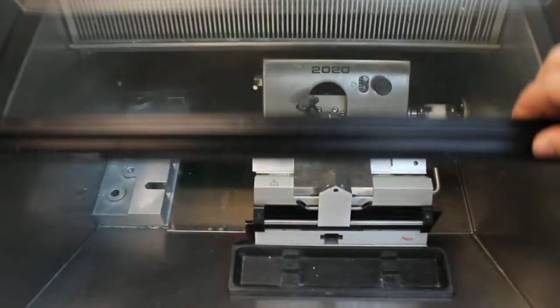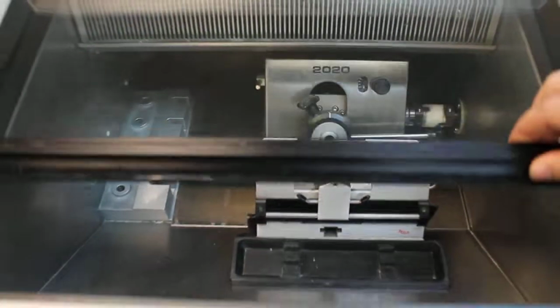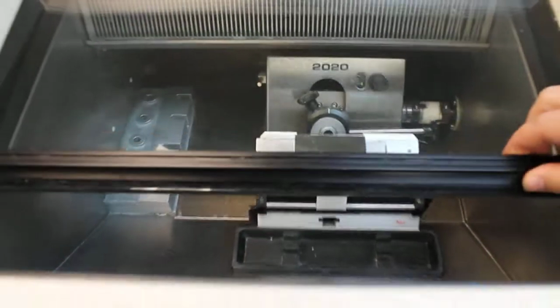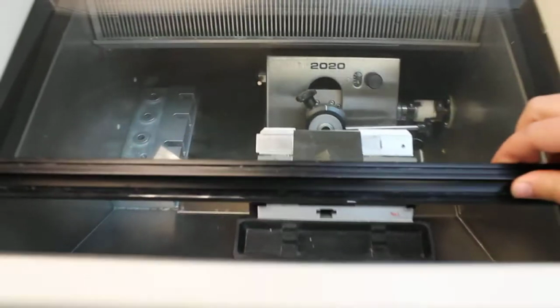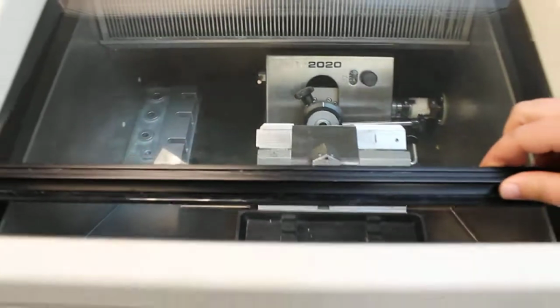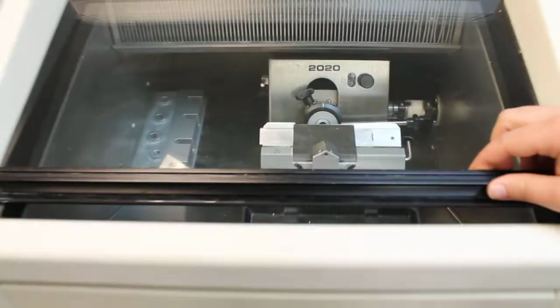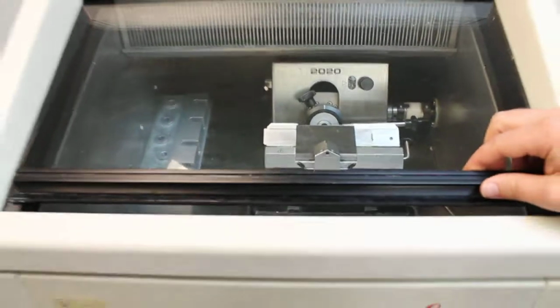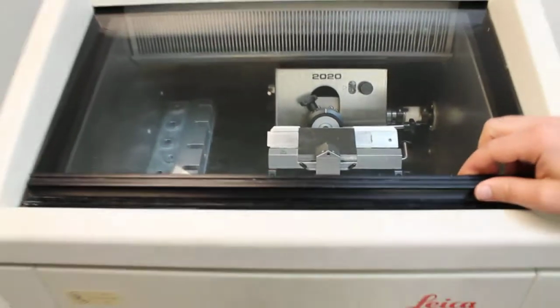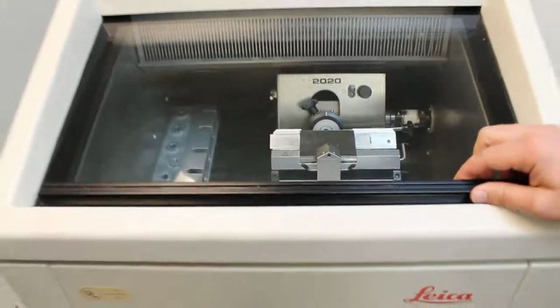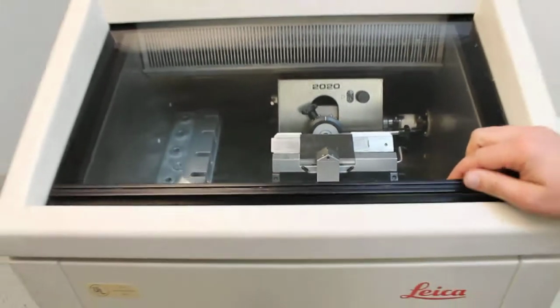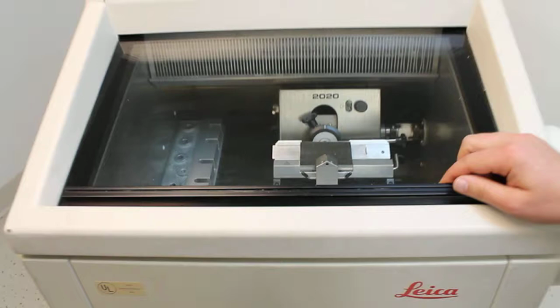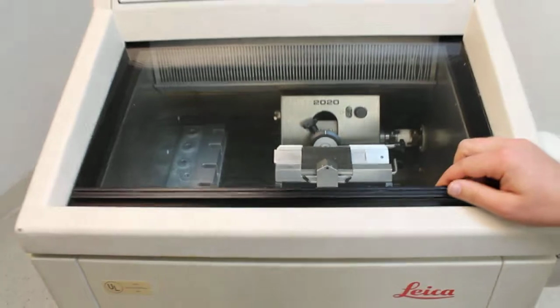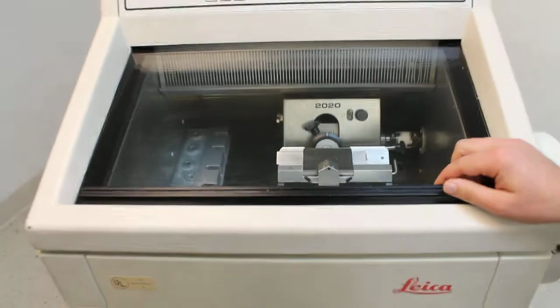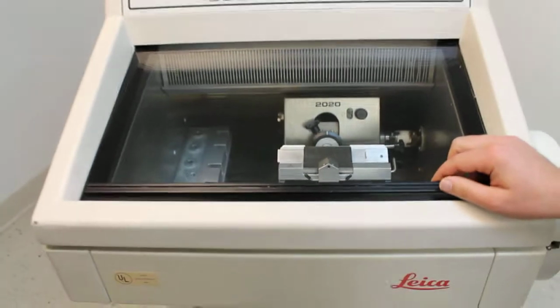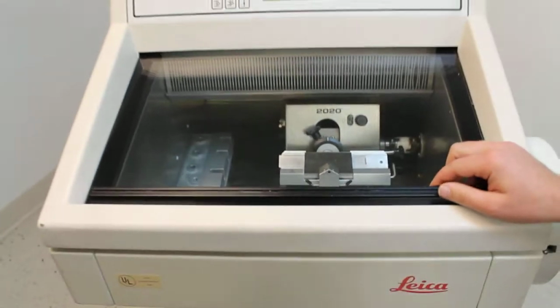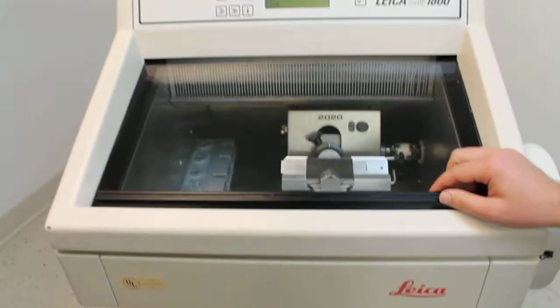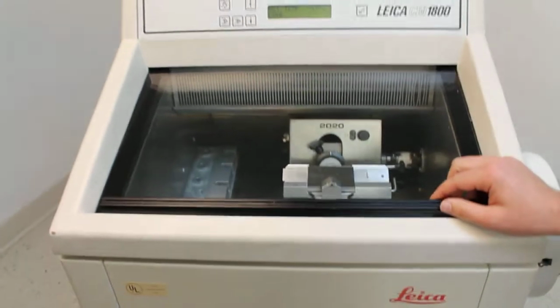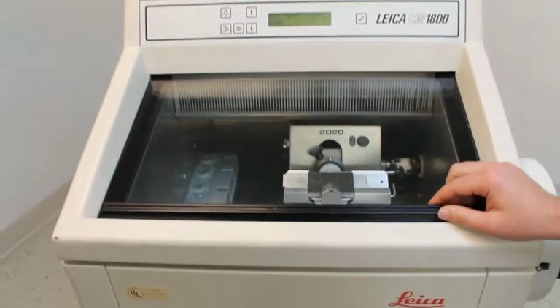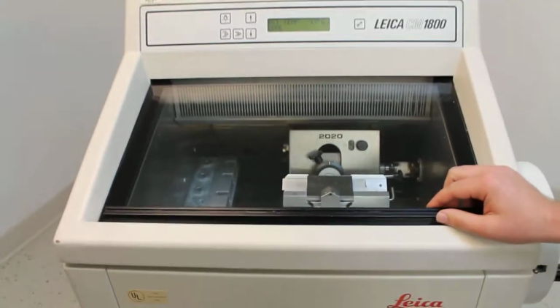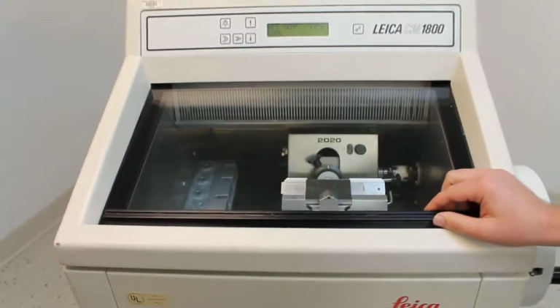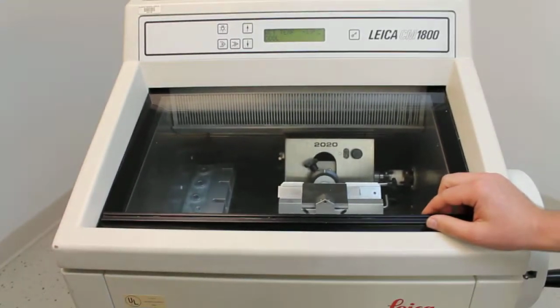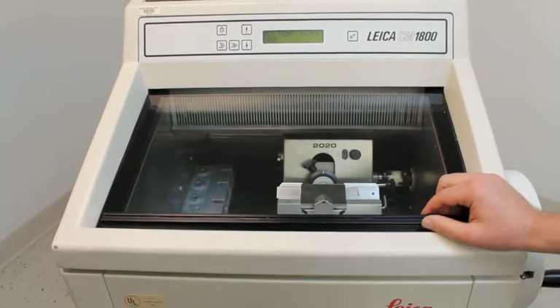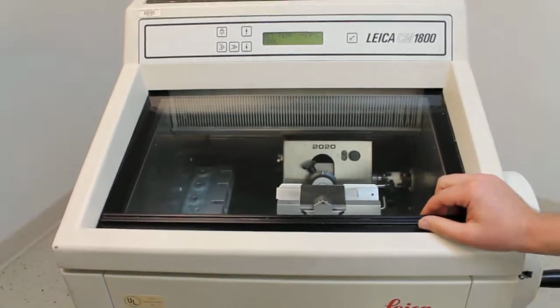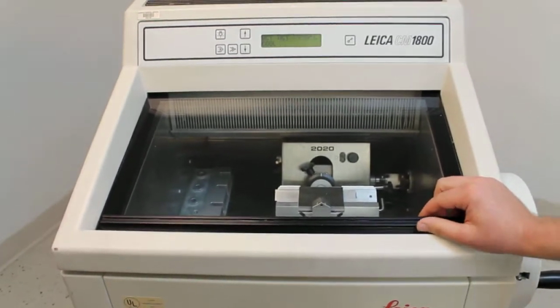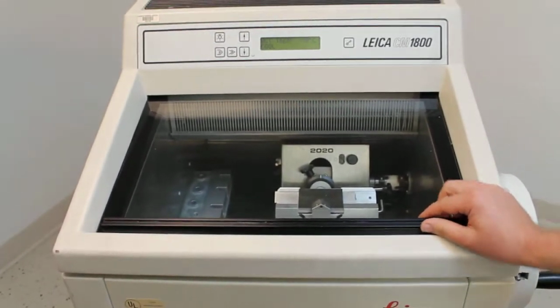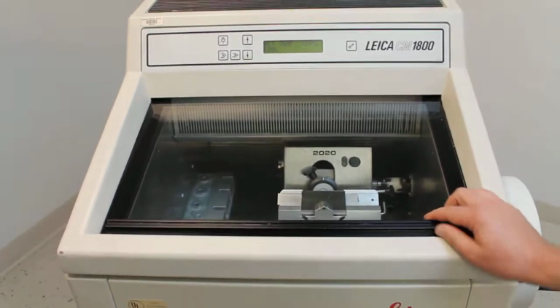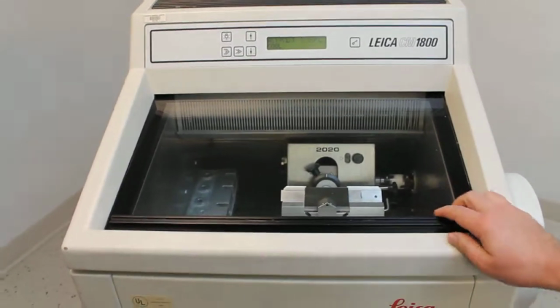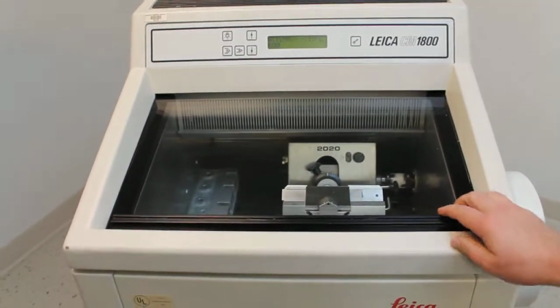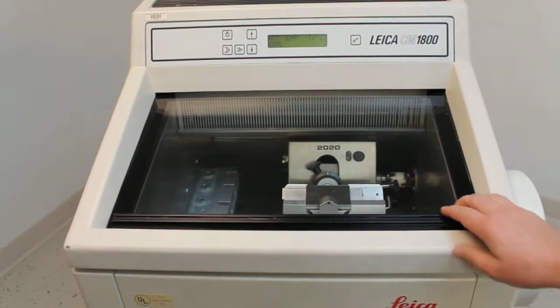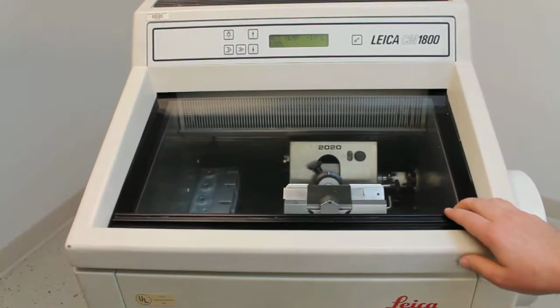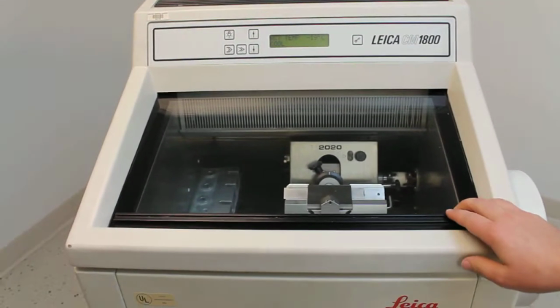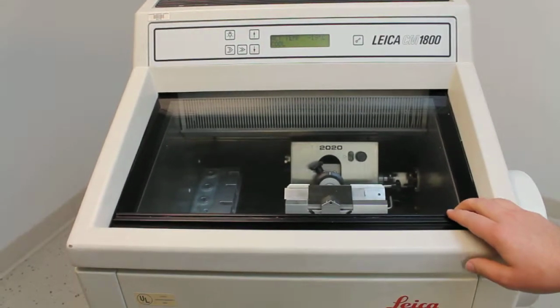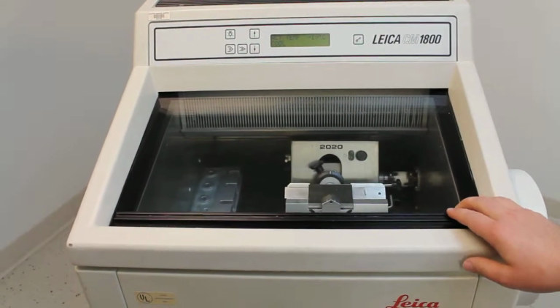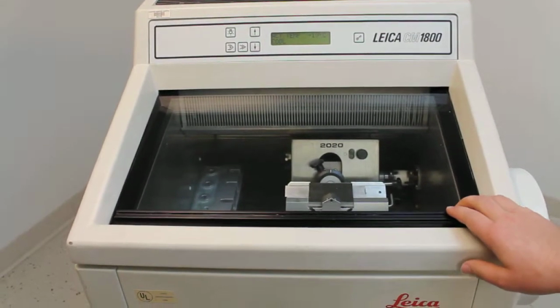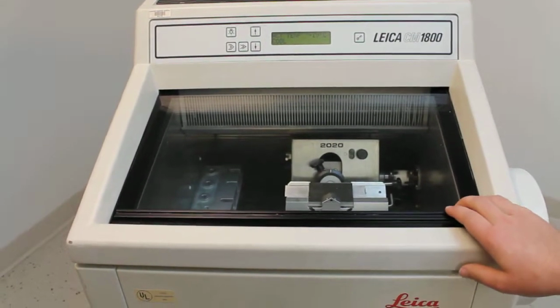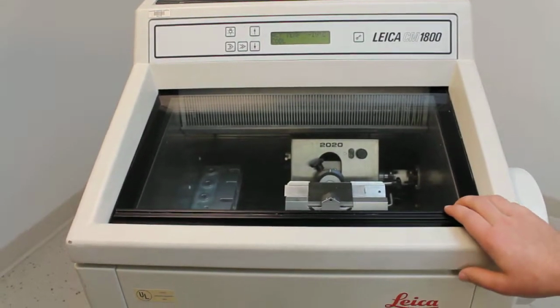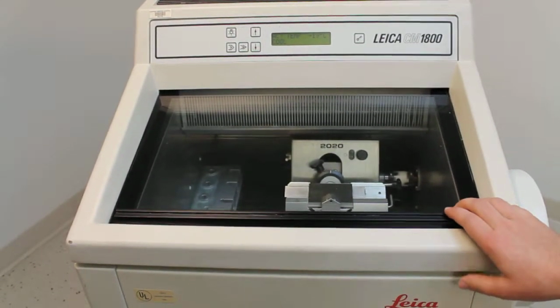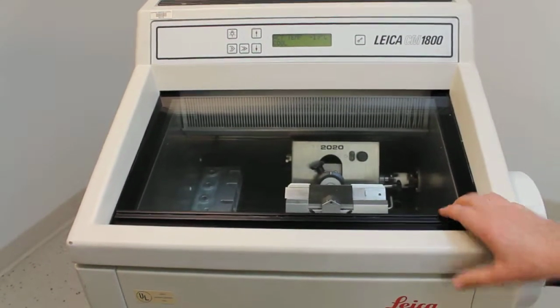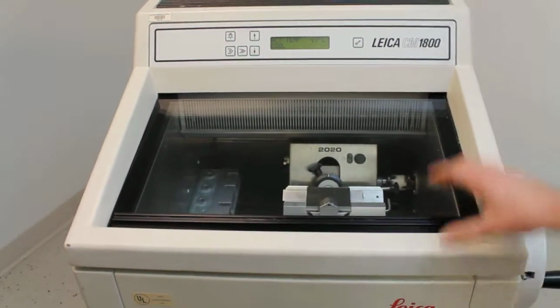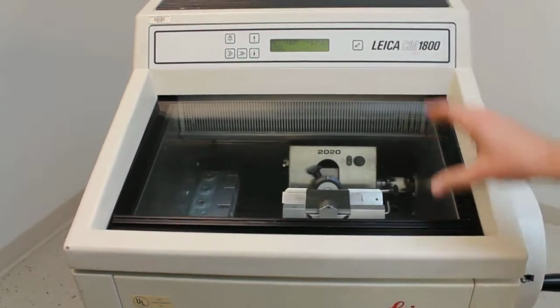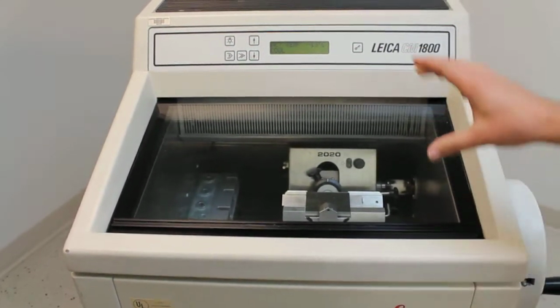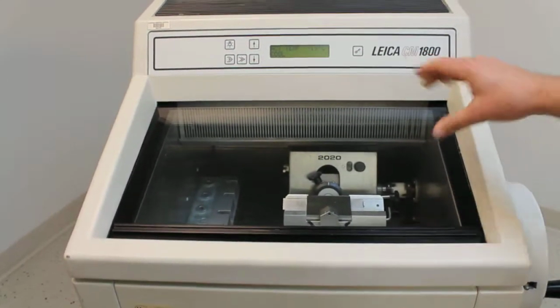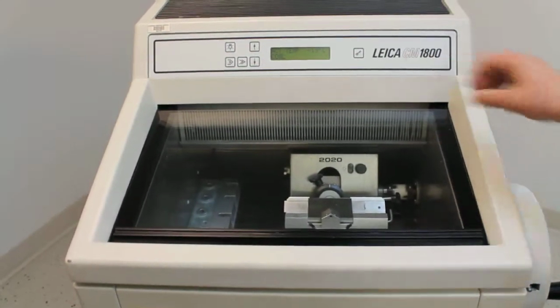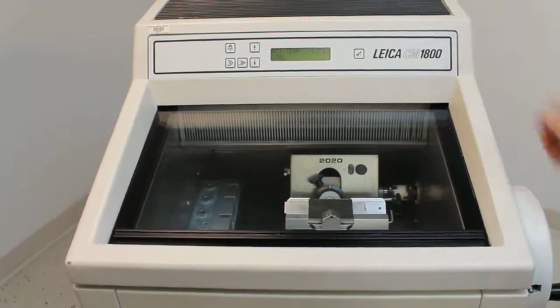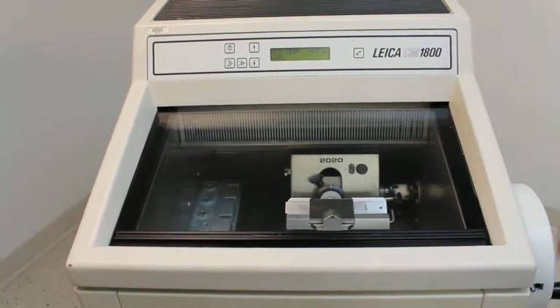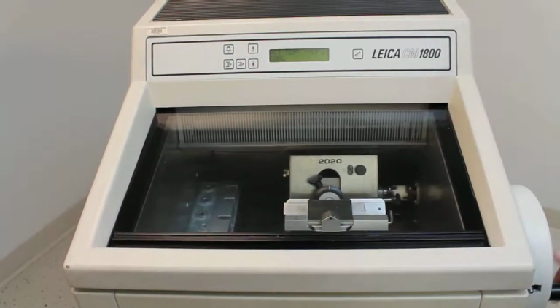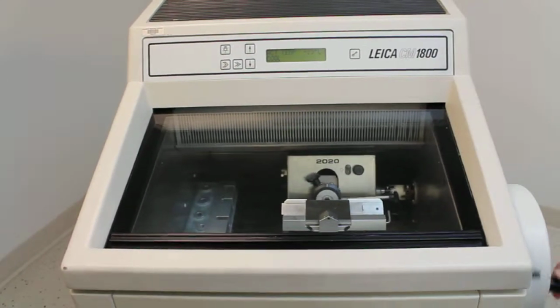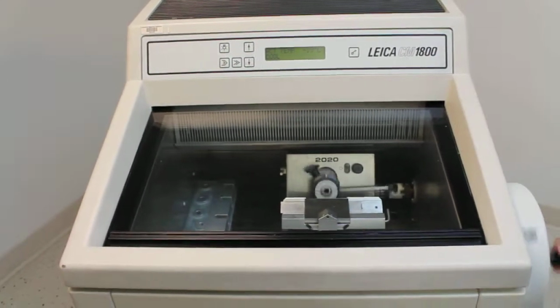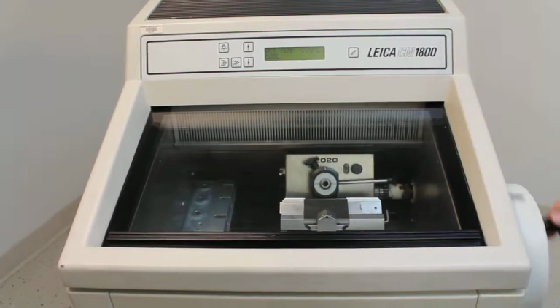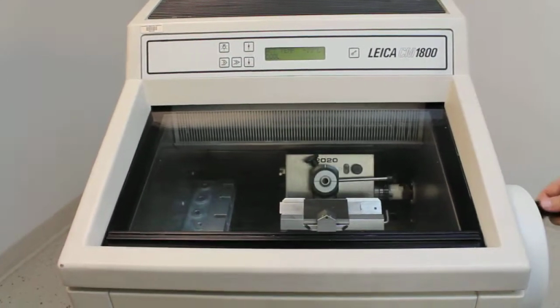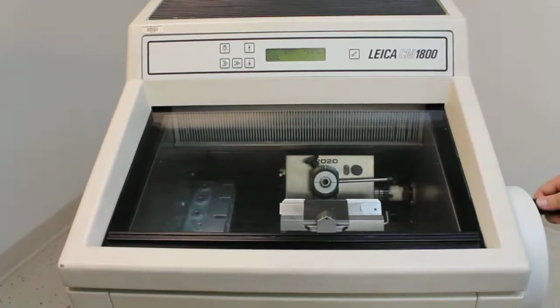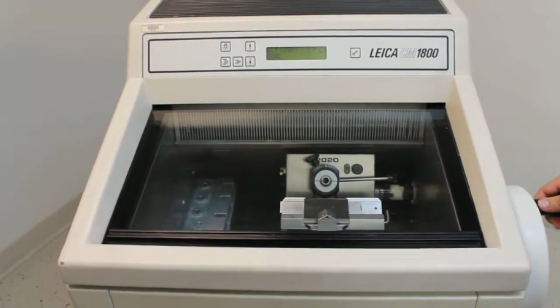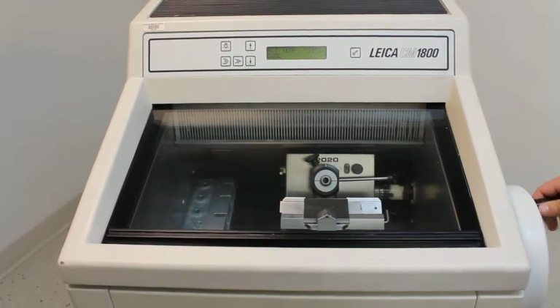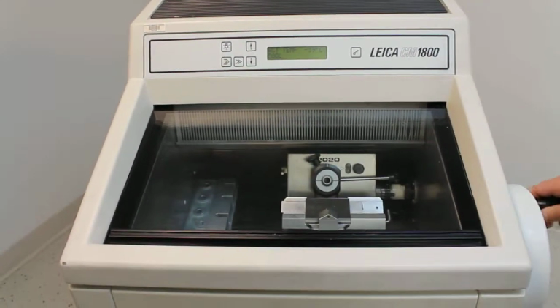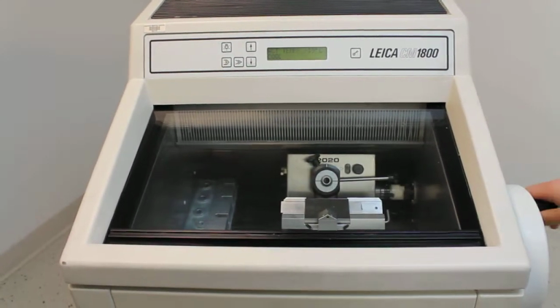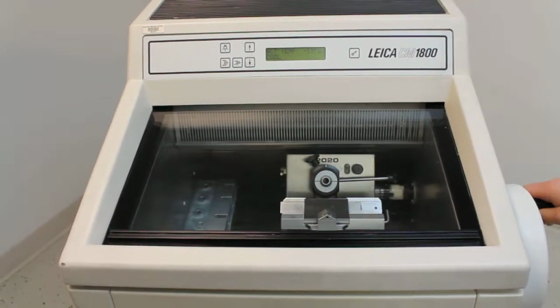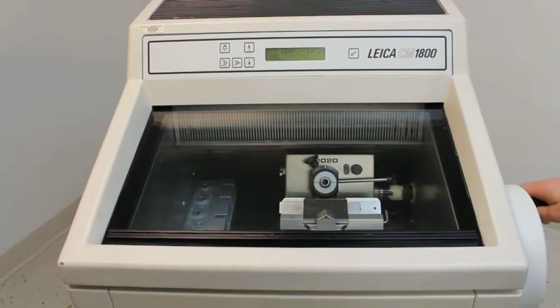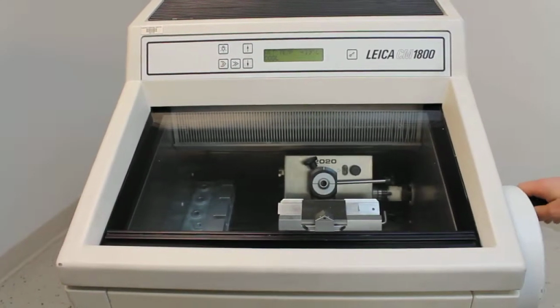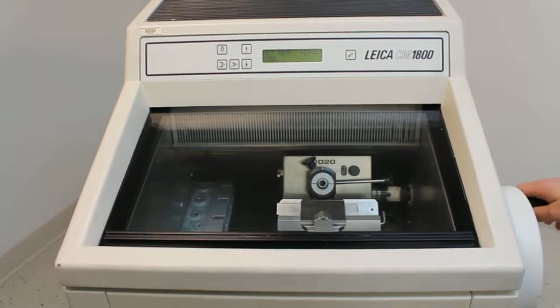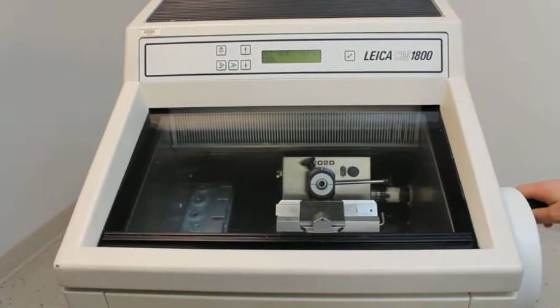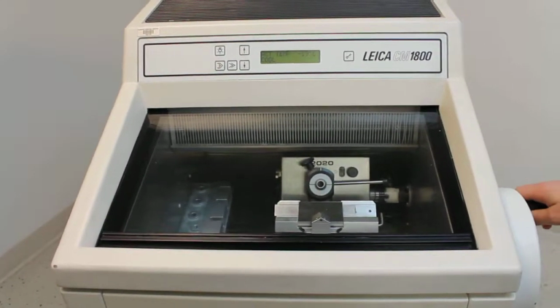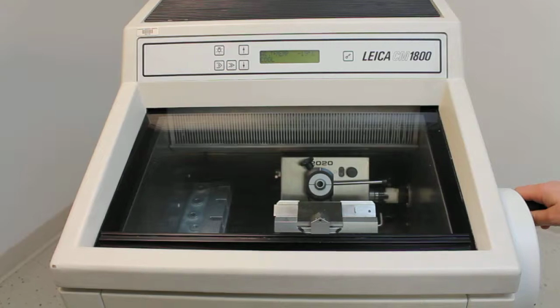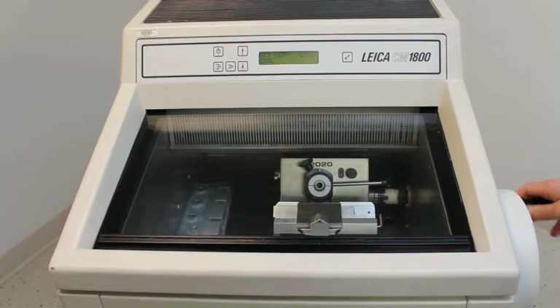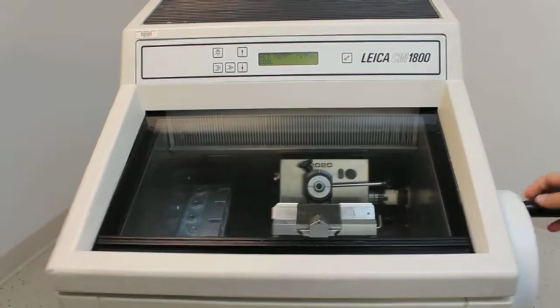So all in all, it's a very nice unit, fairly complete. One thing it is missing is chucks for the microtome head.